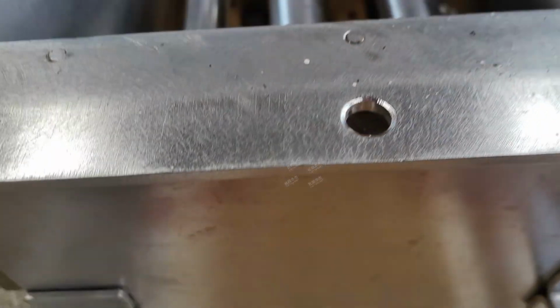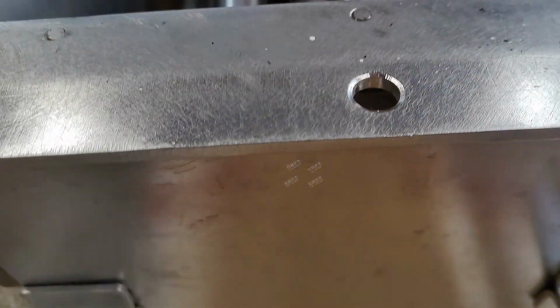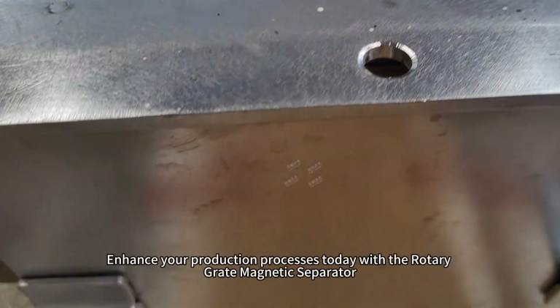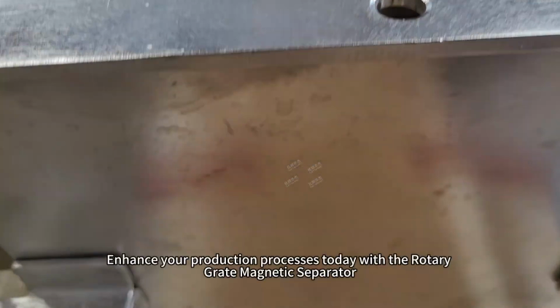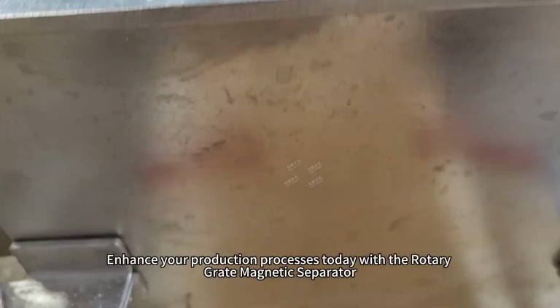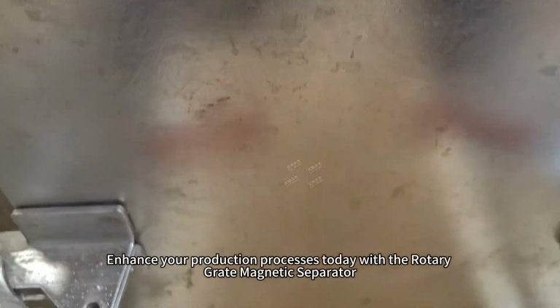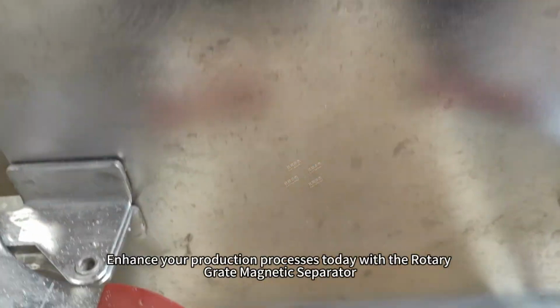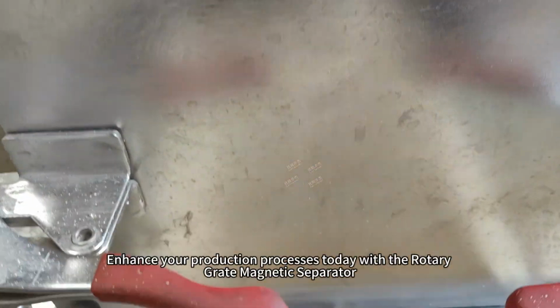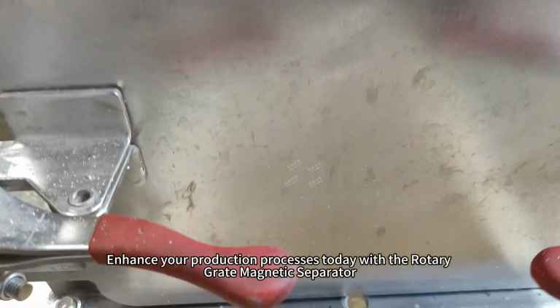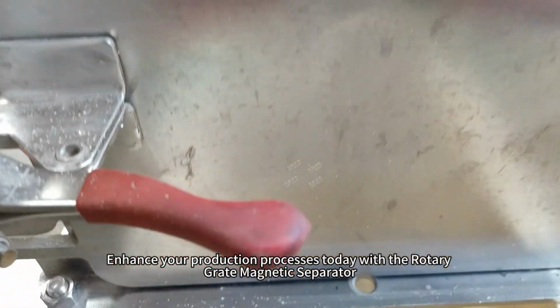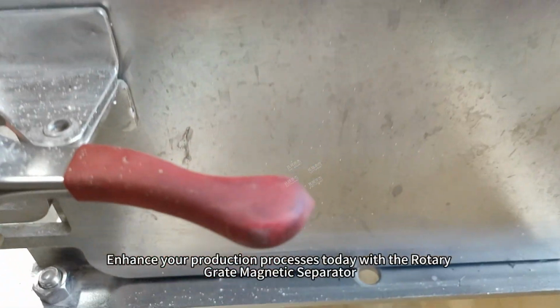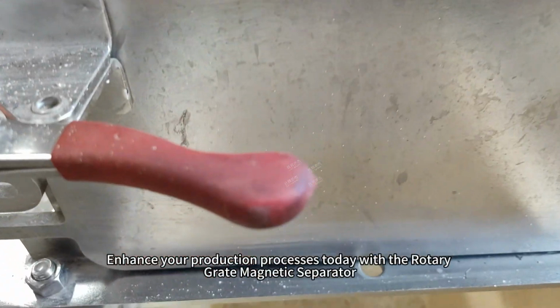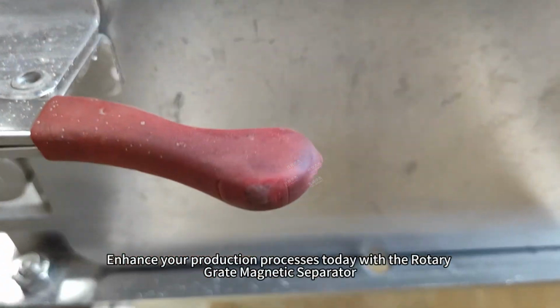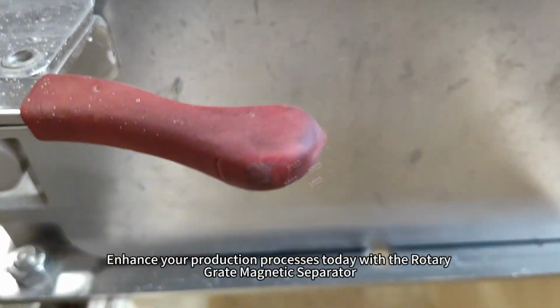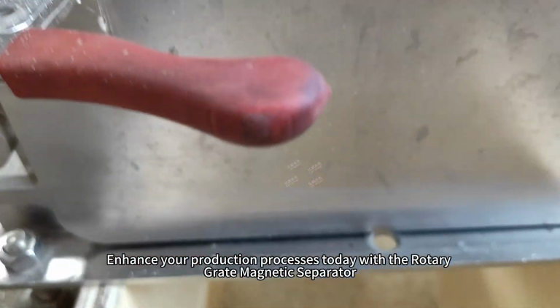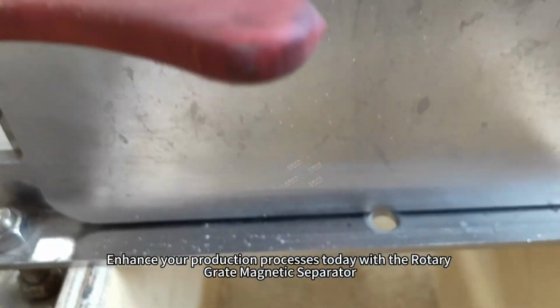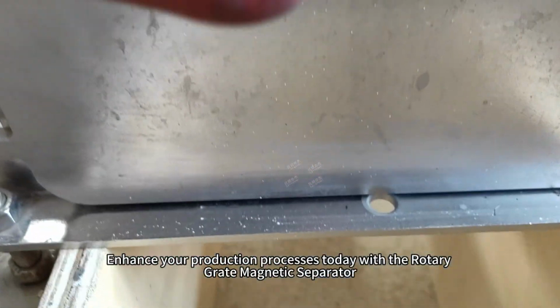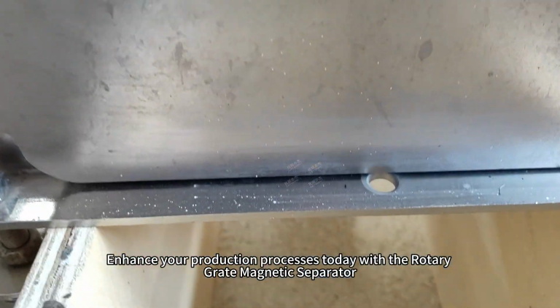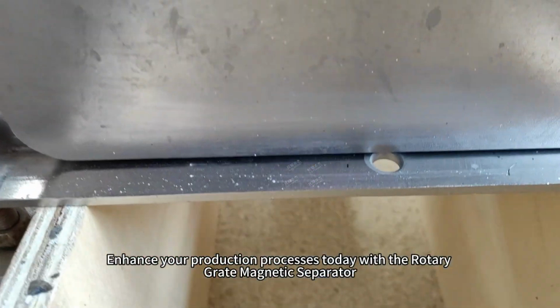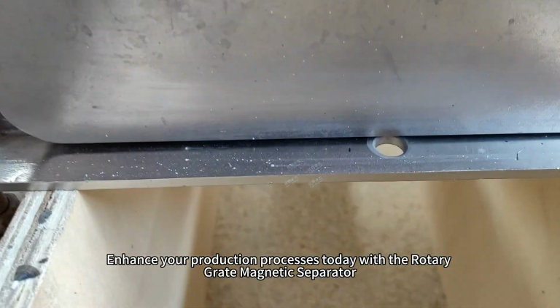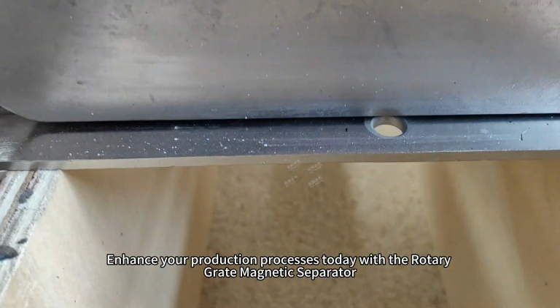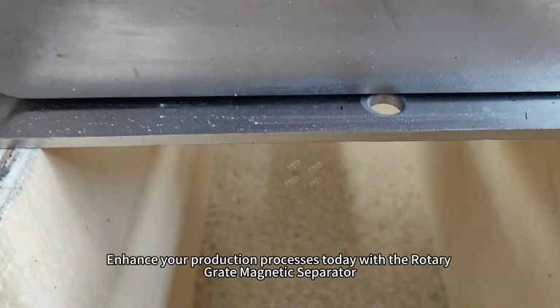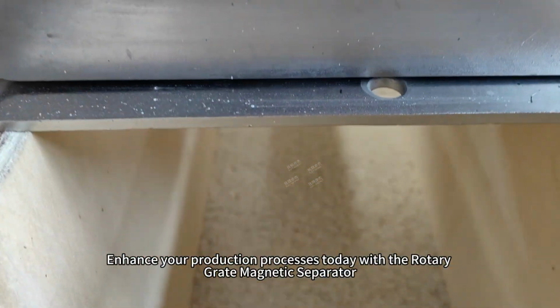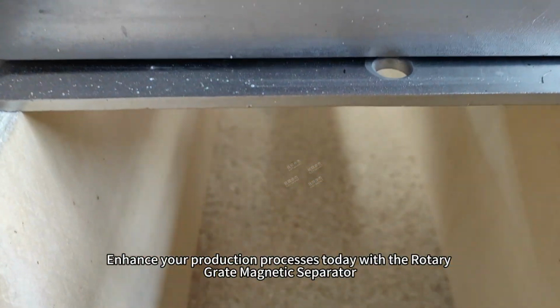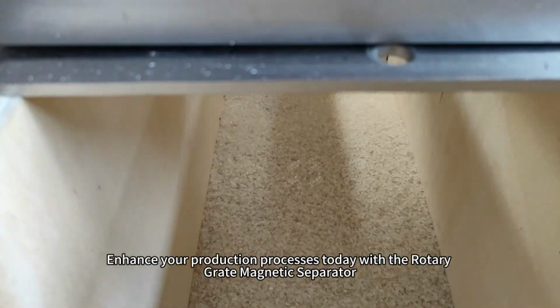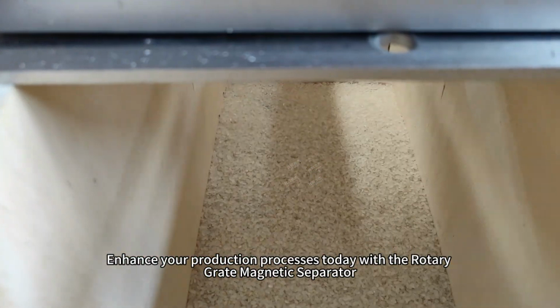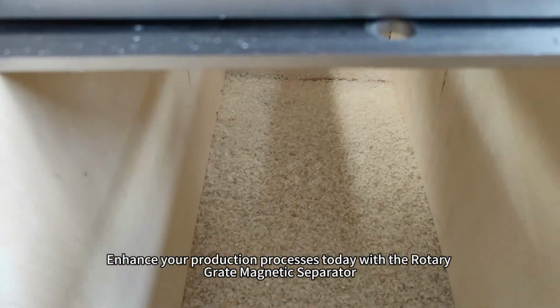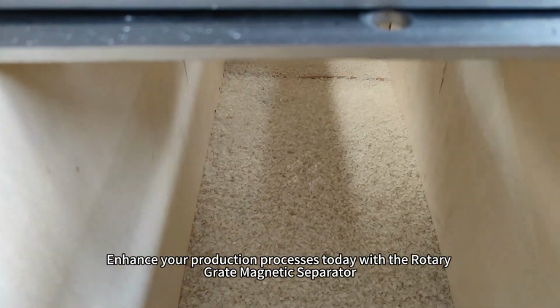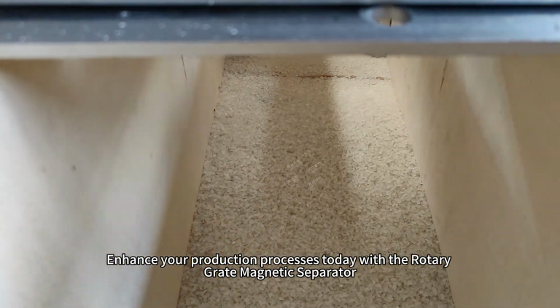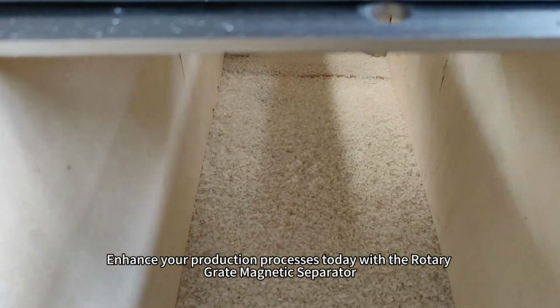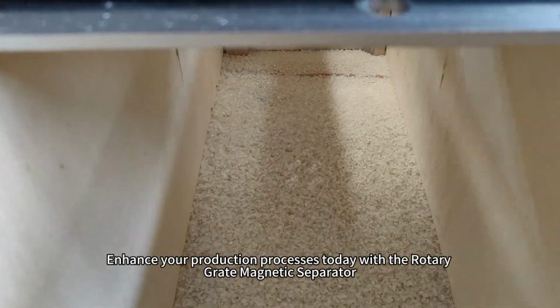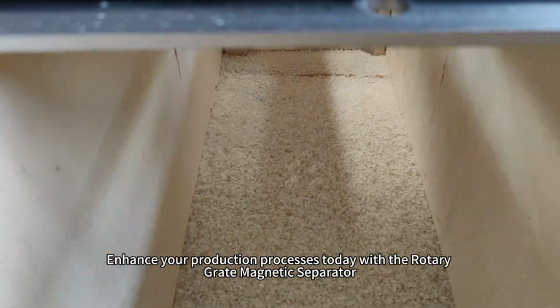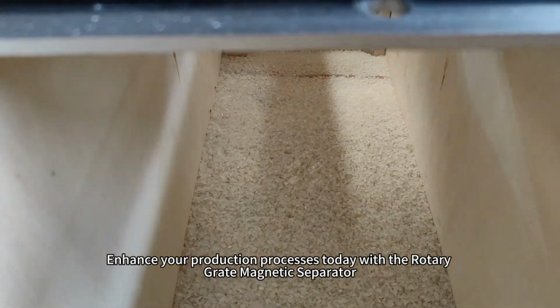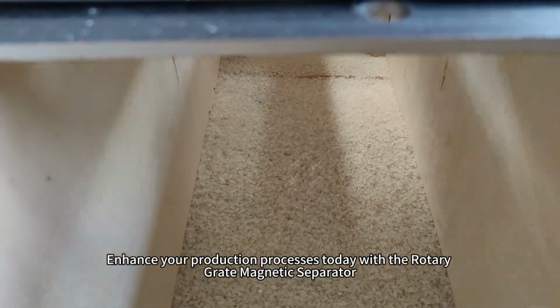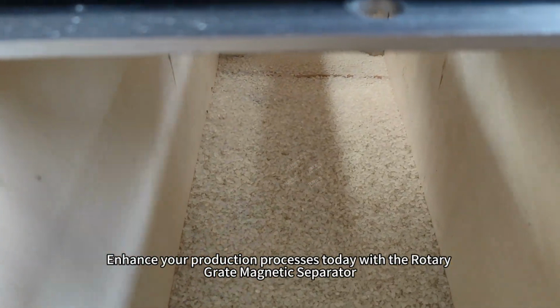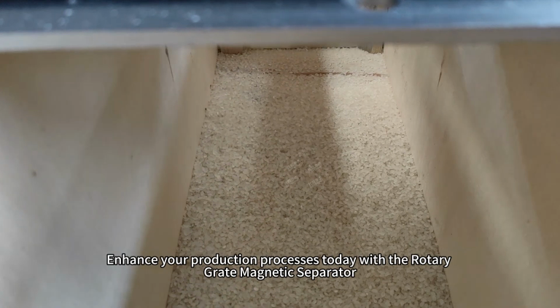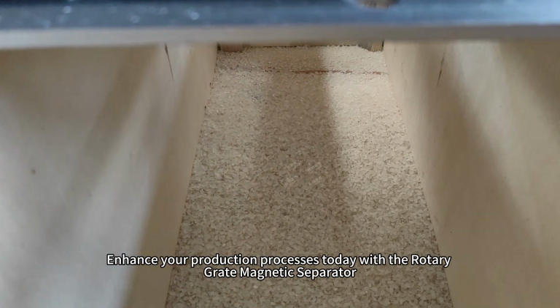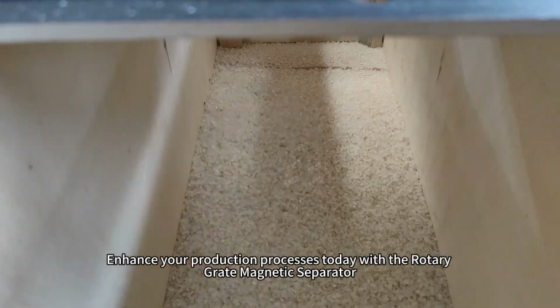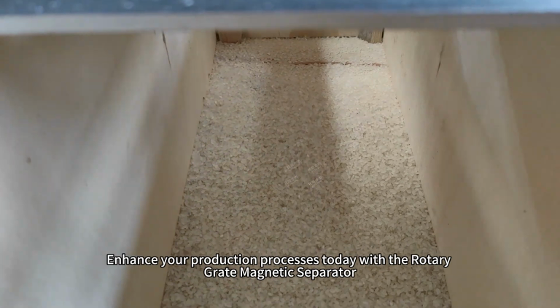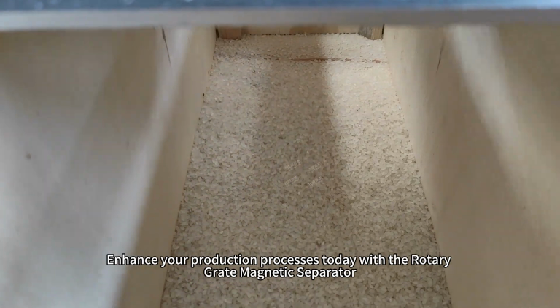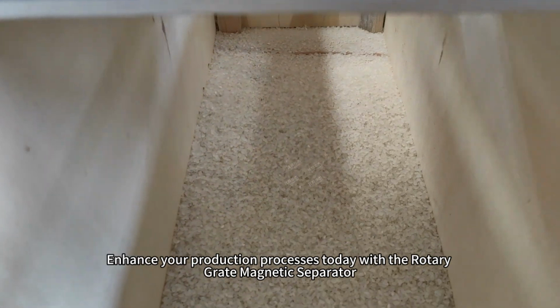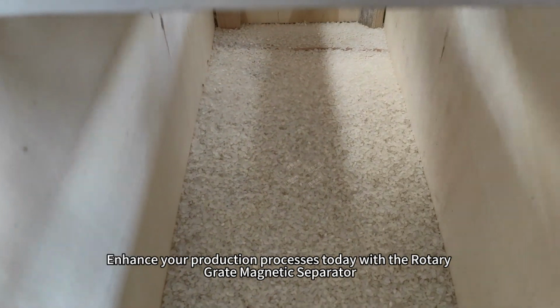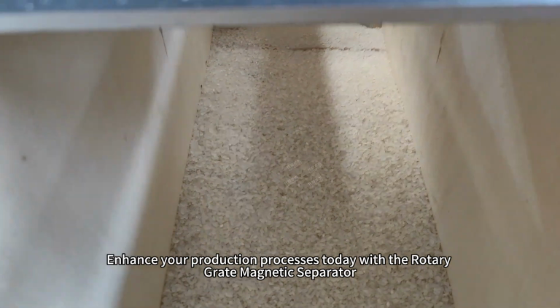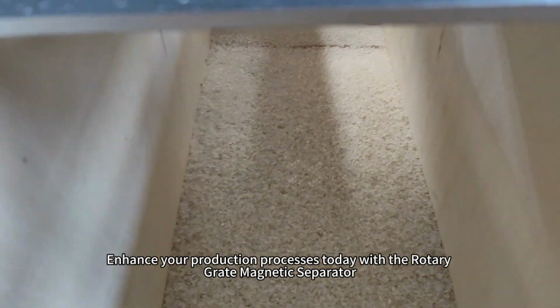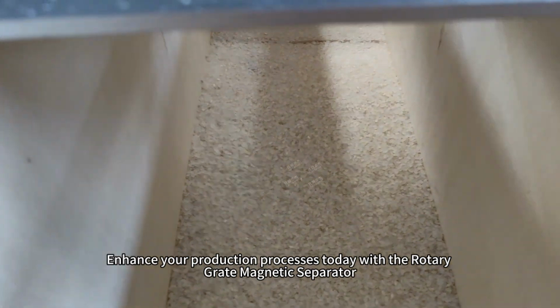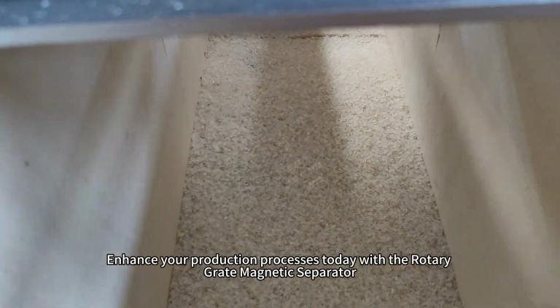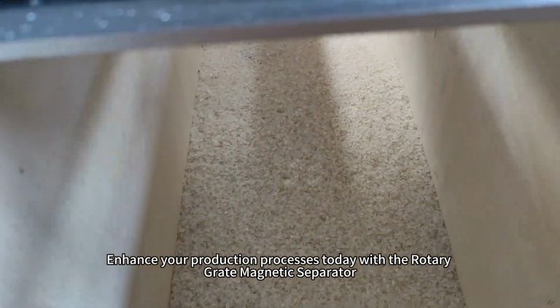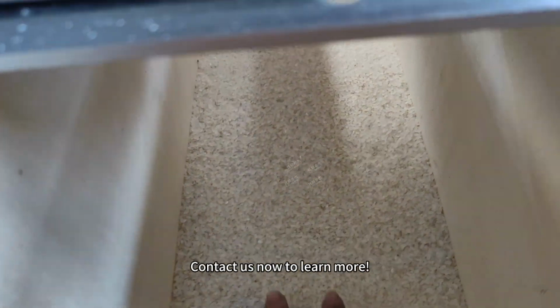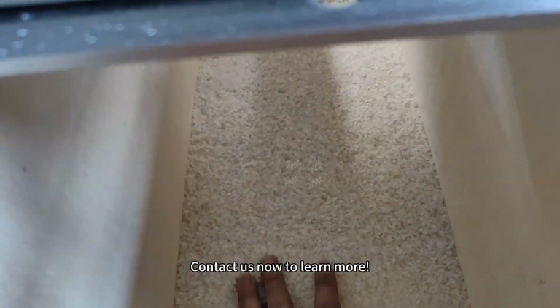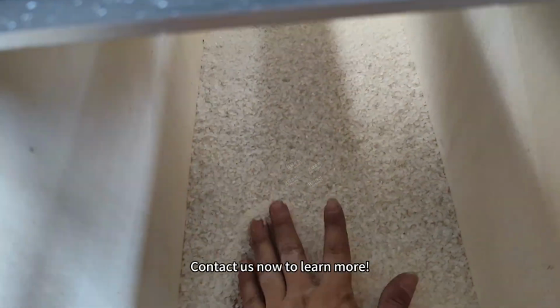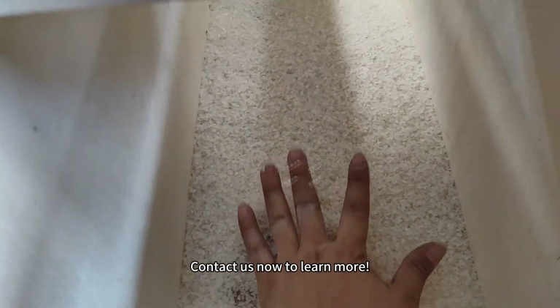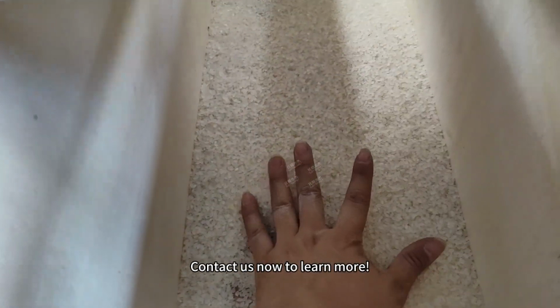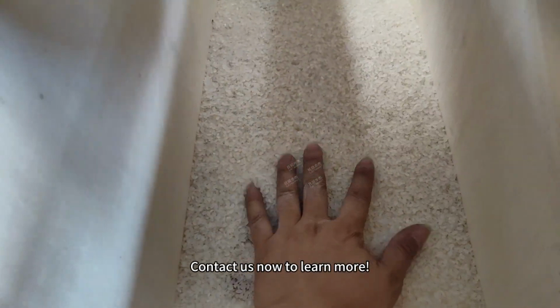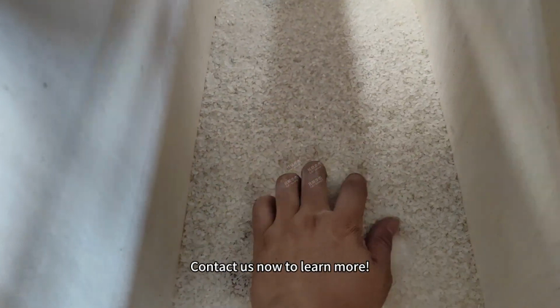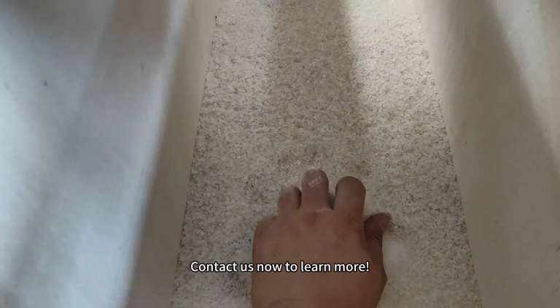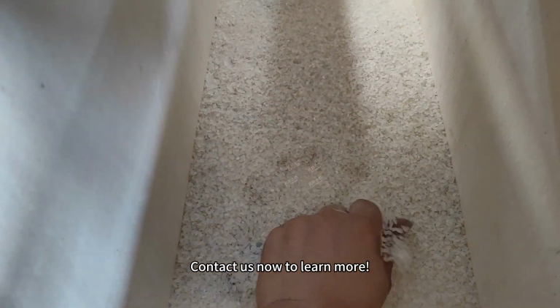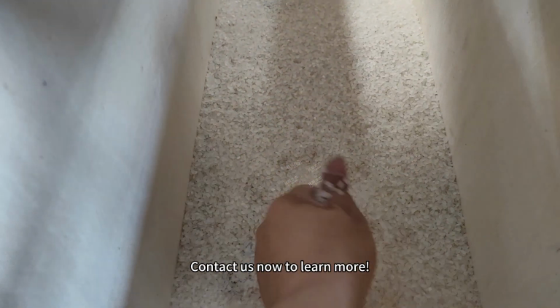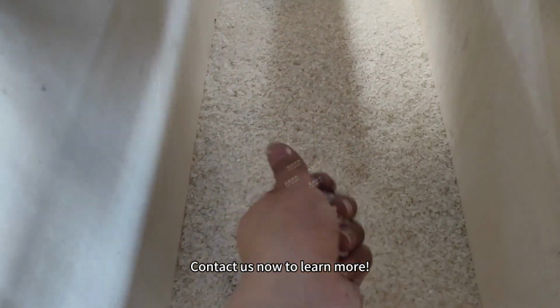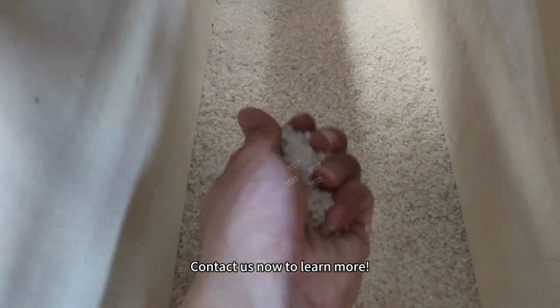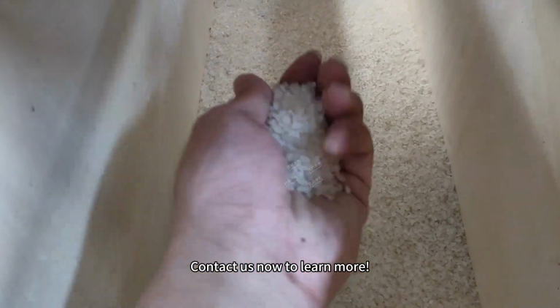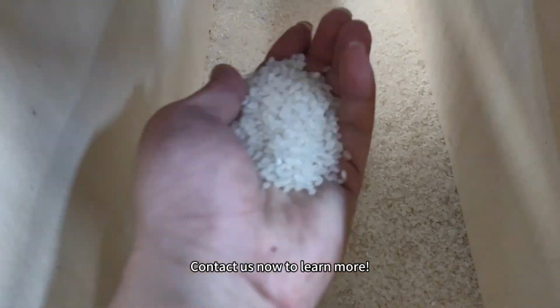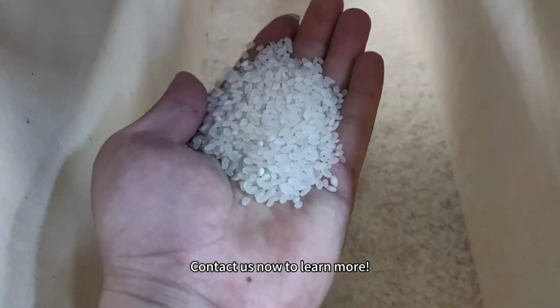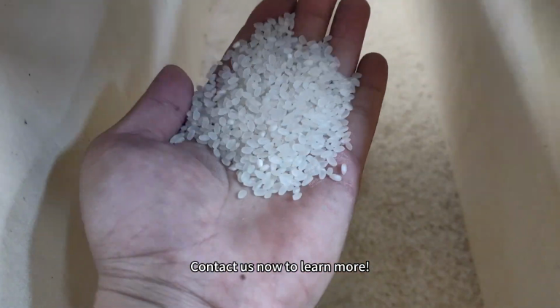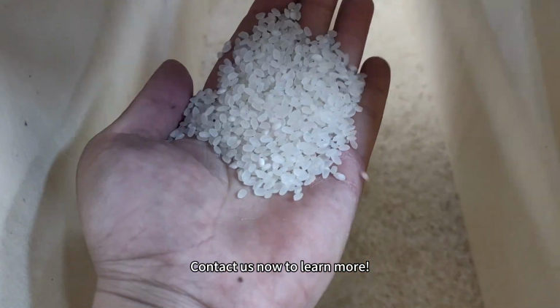Enhance your production processes today with the Rotary Grate Magnetic Separator. Contact us now to learn more.